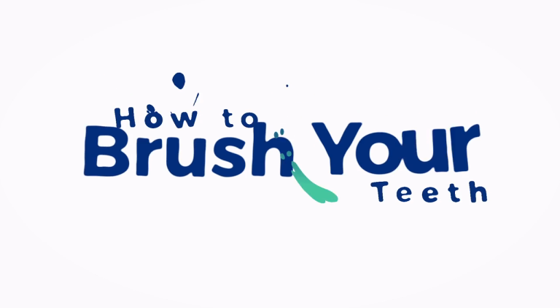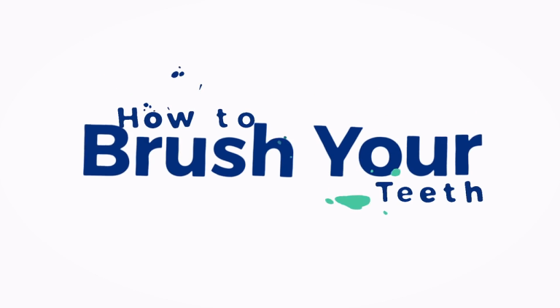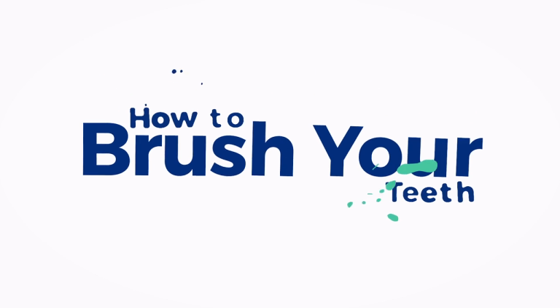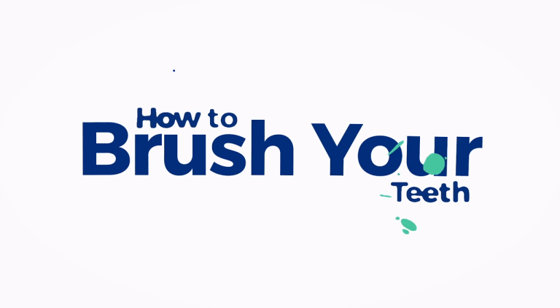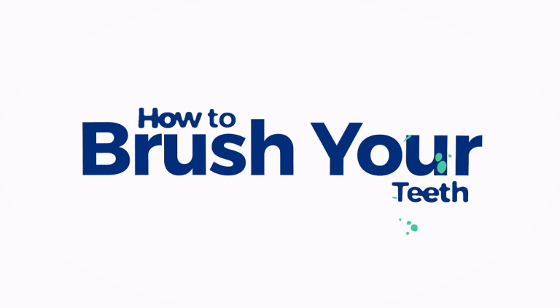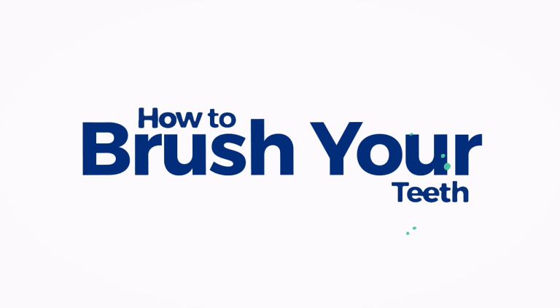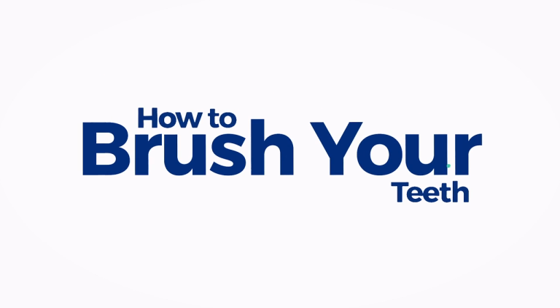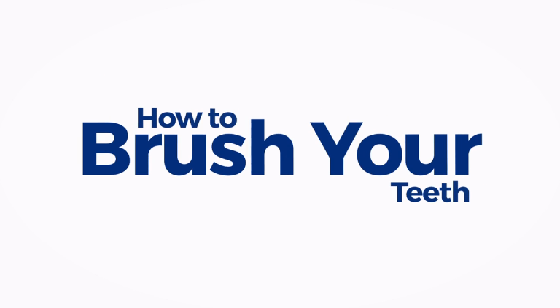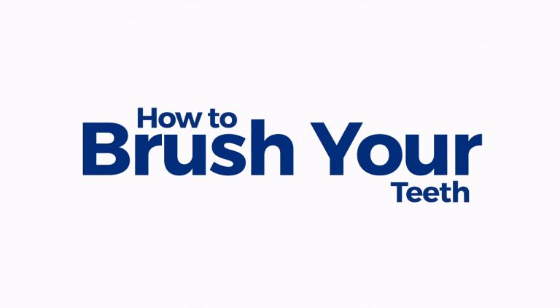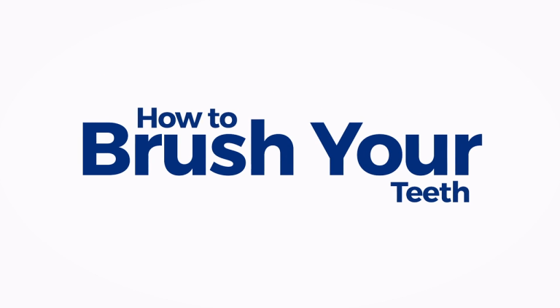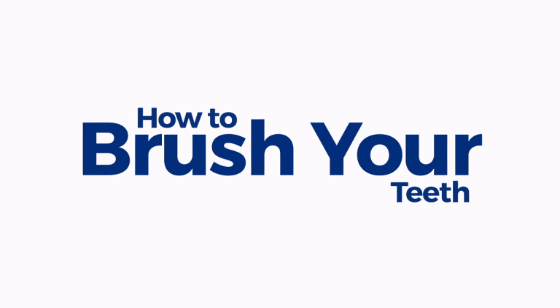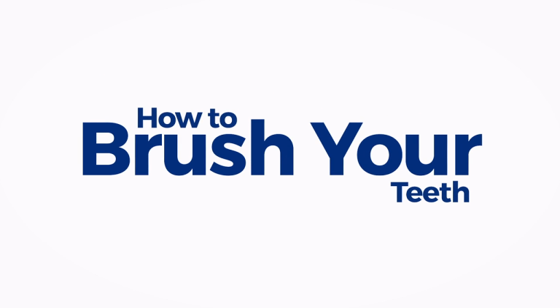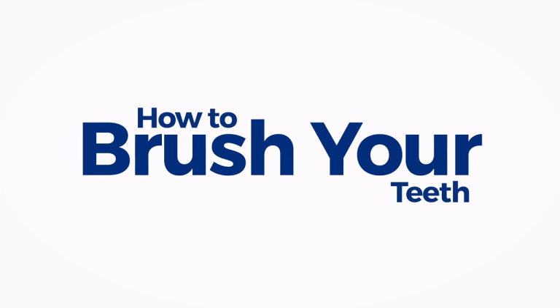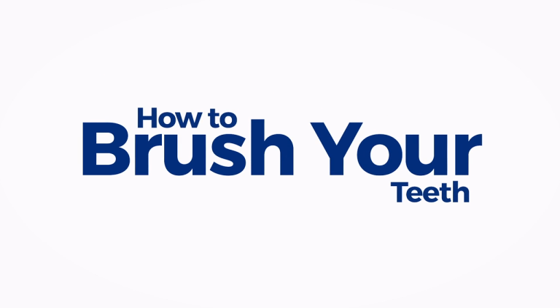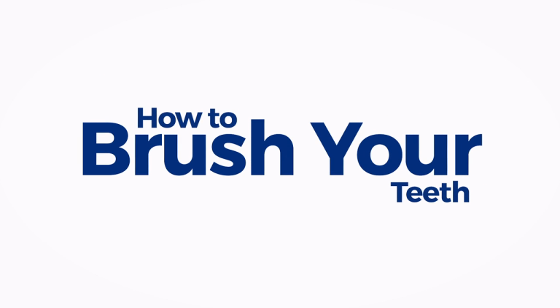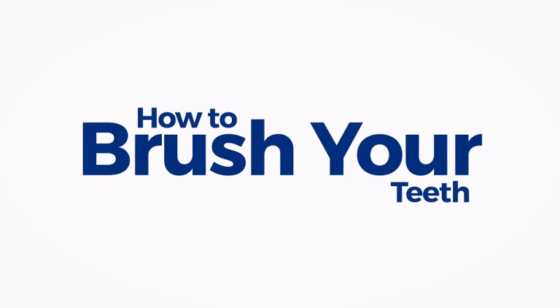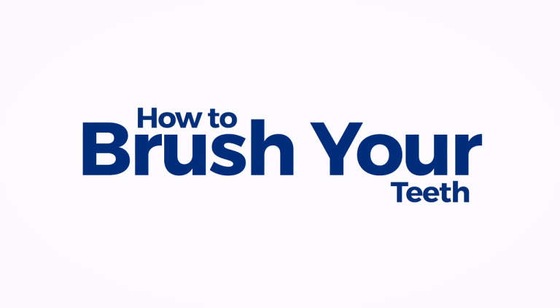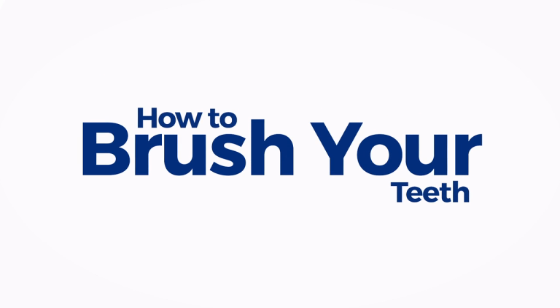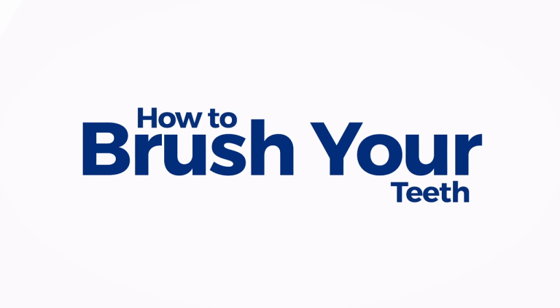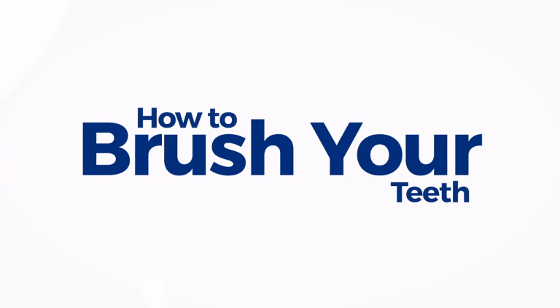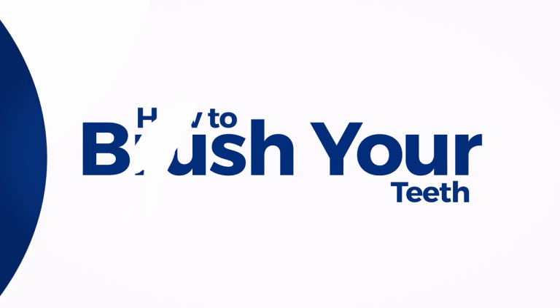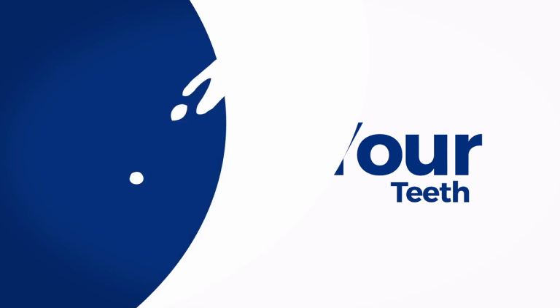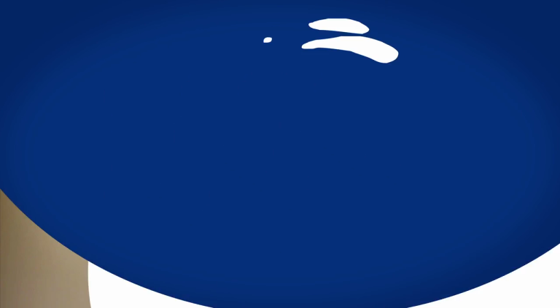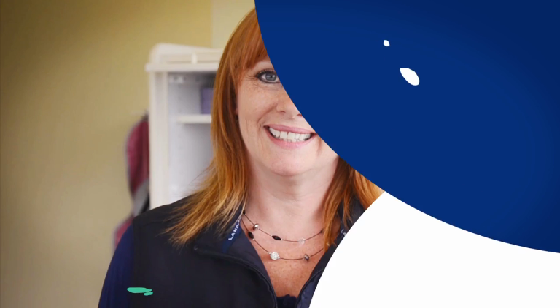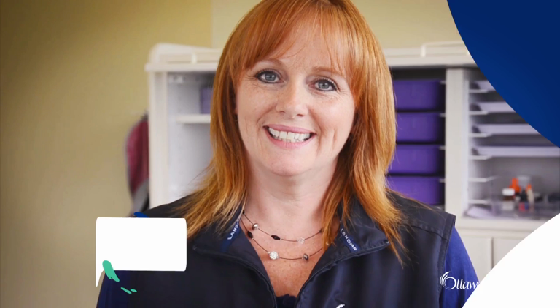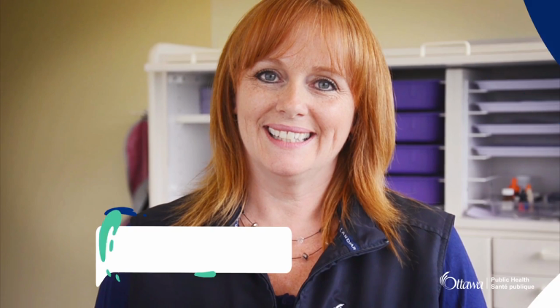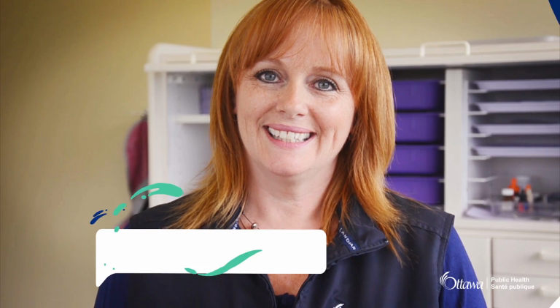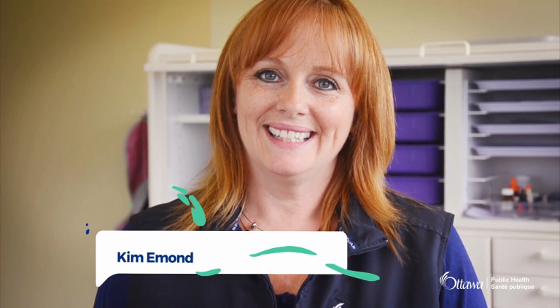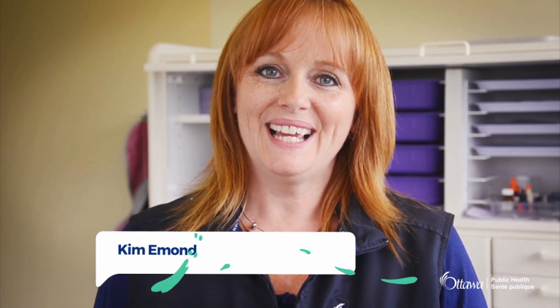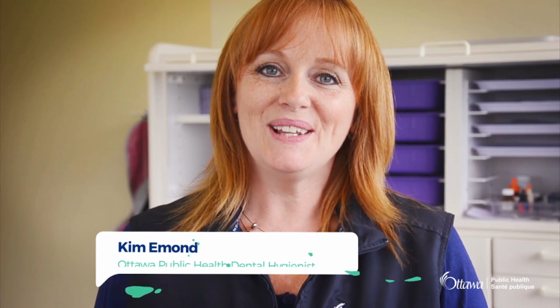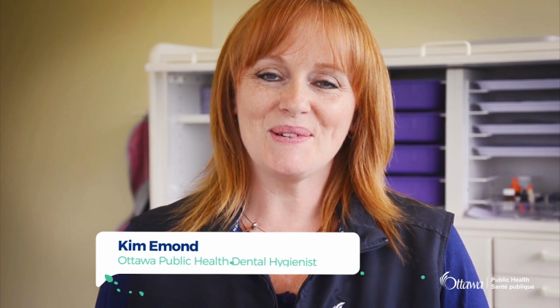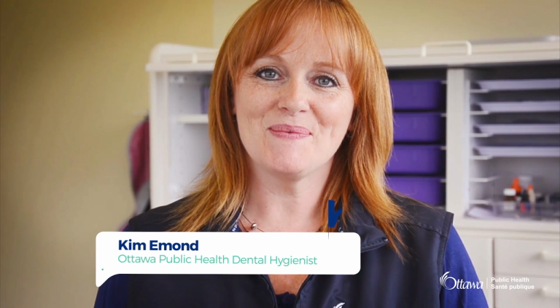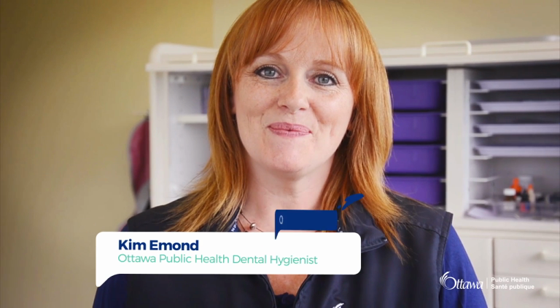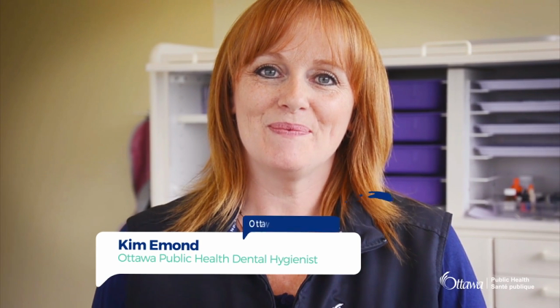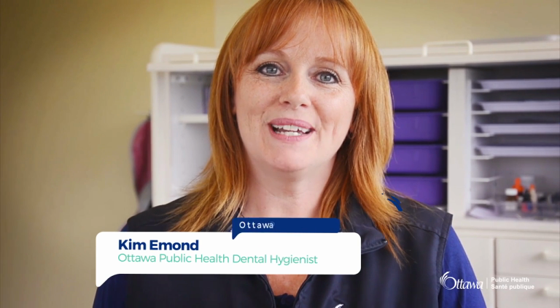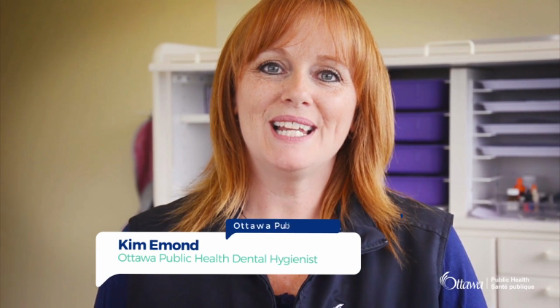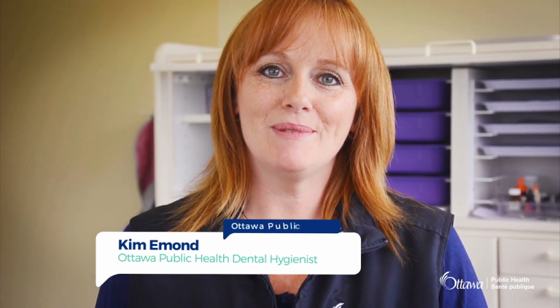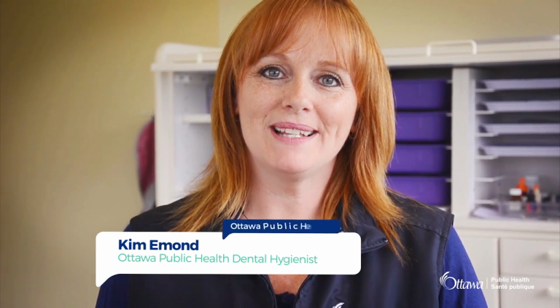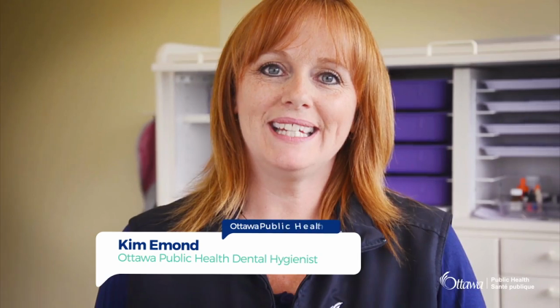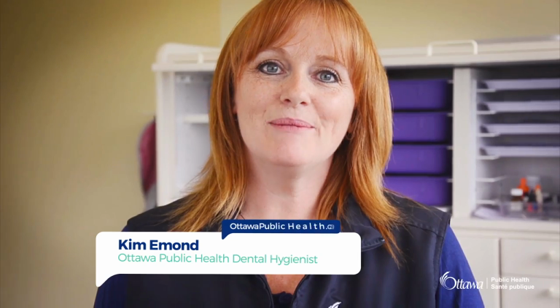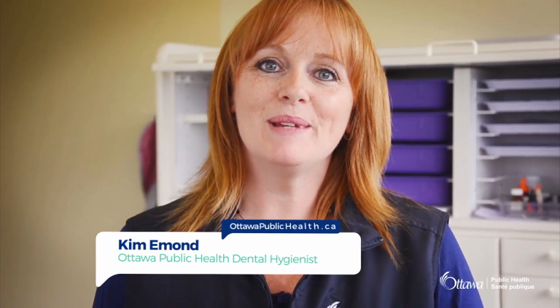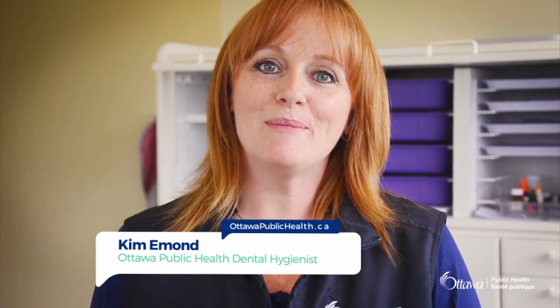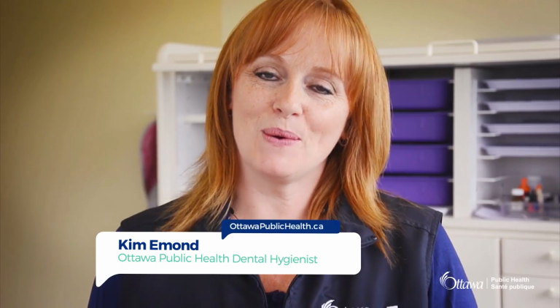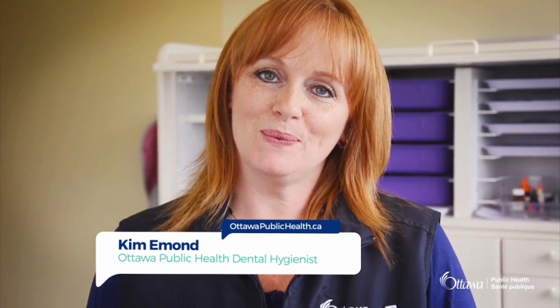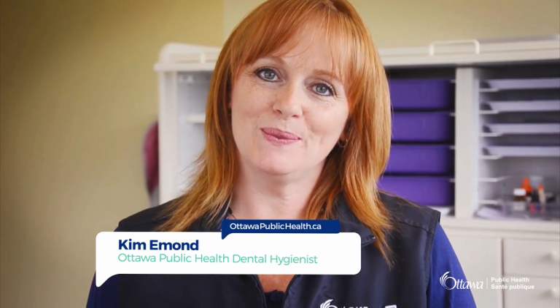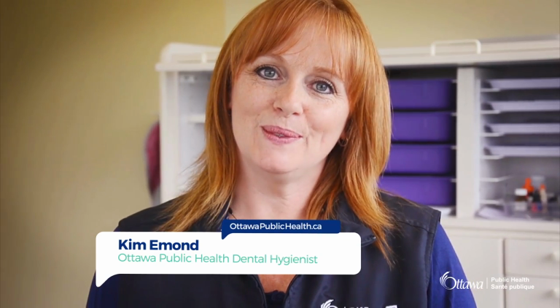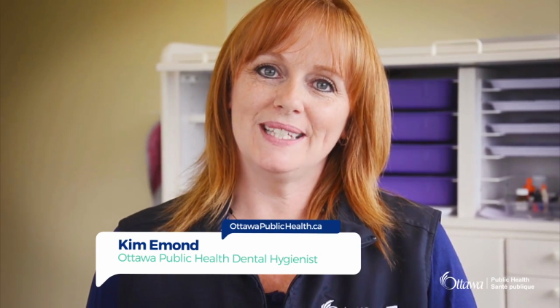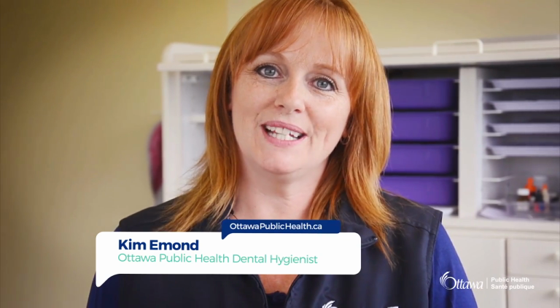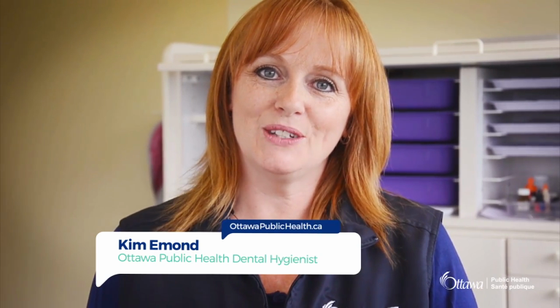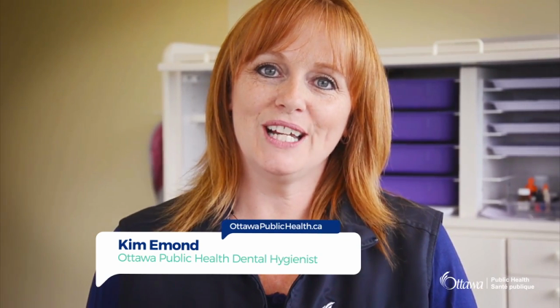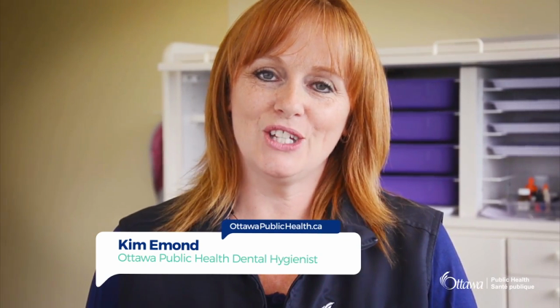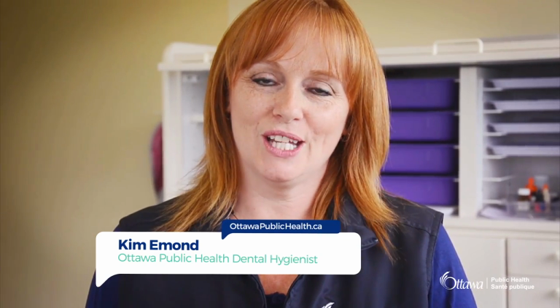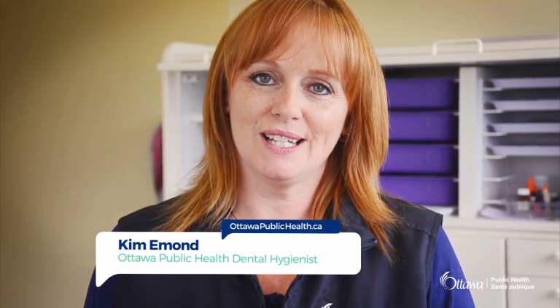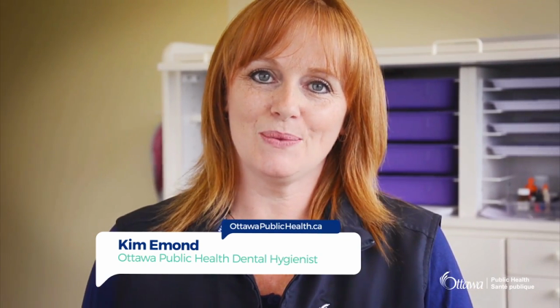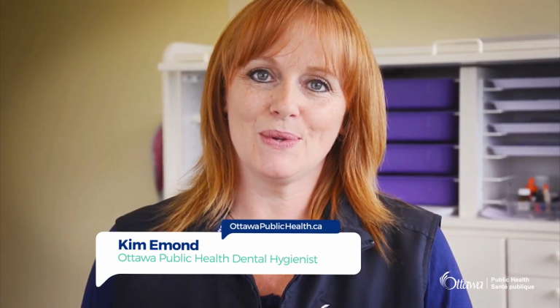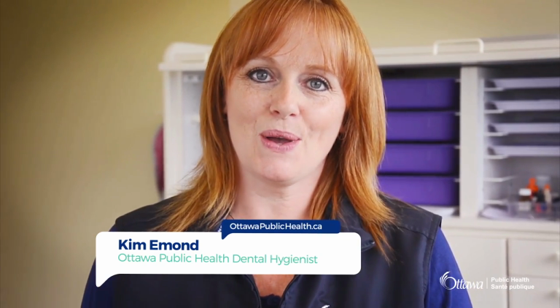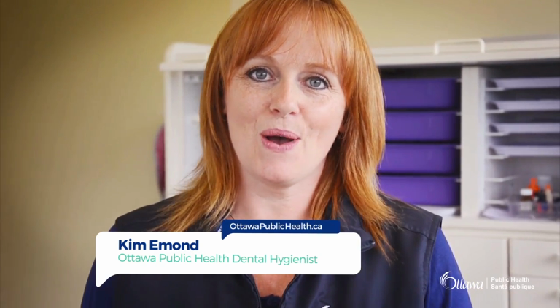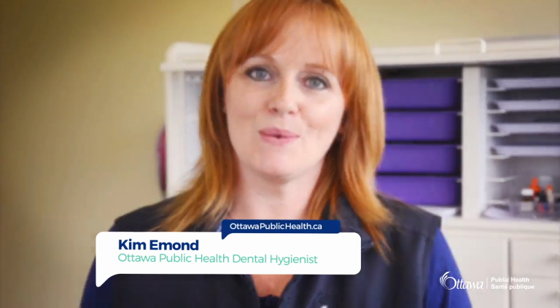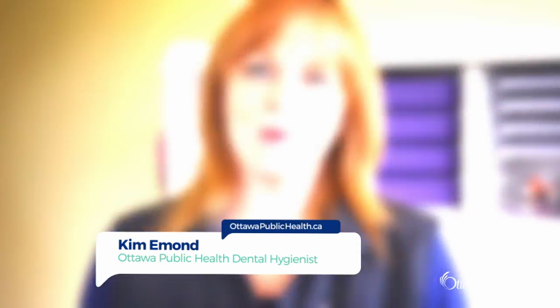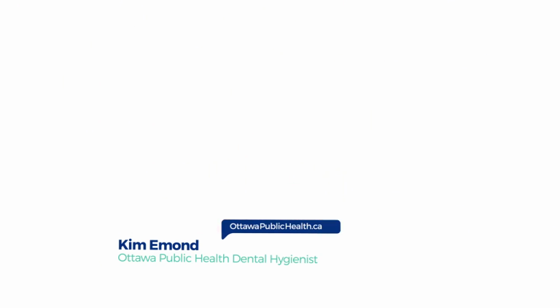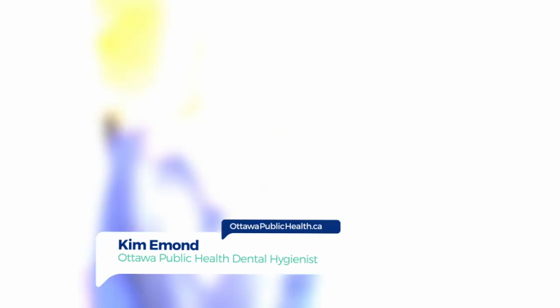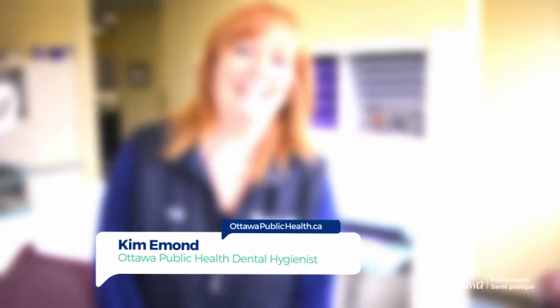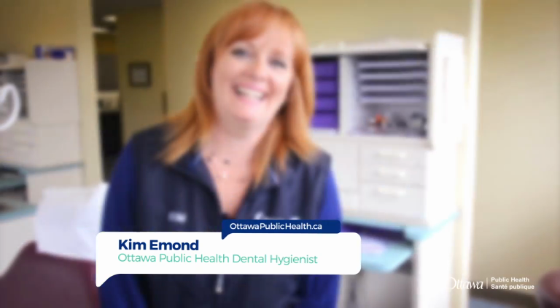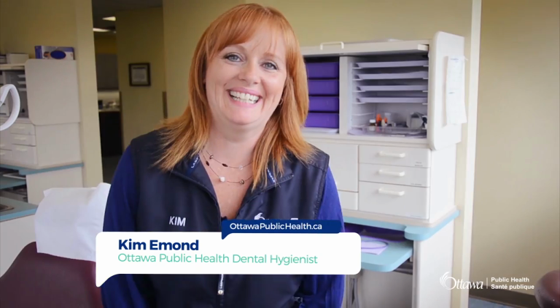How to brush your teeth. Hello, my name is Kim Immont, dental hygienist with Ottawa Public Health.